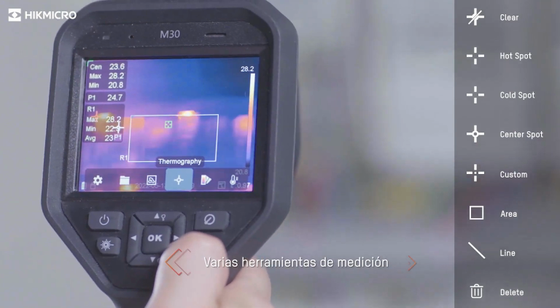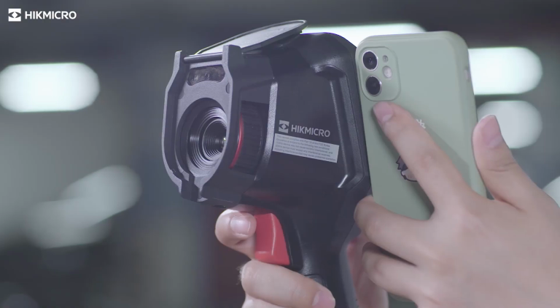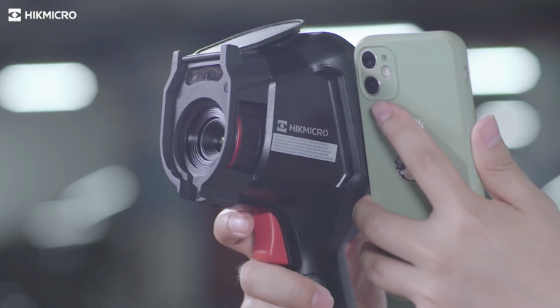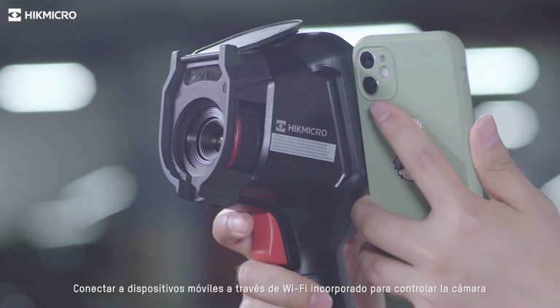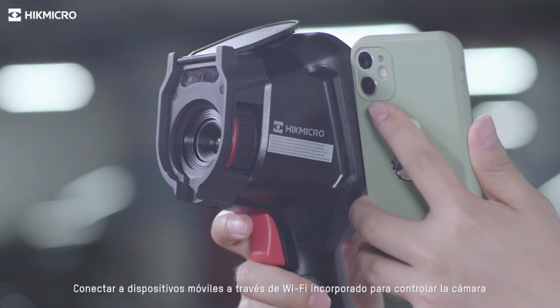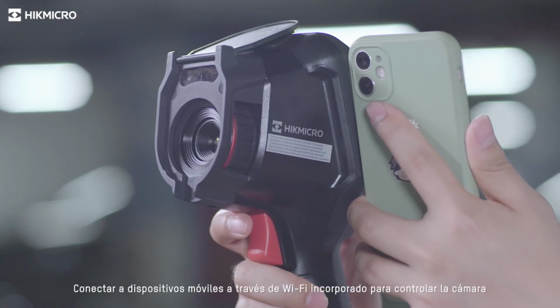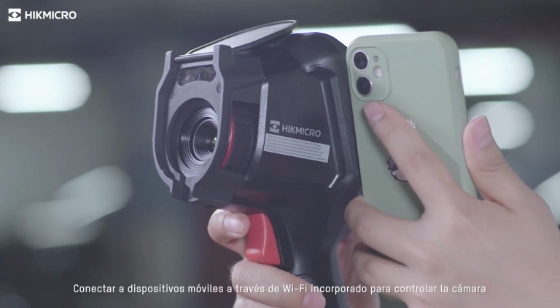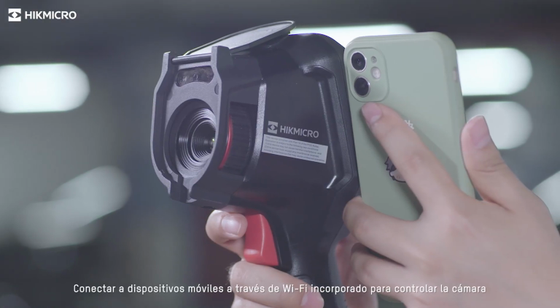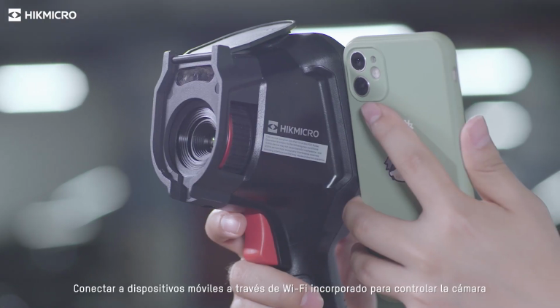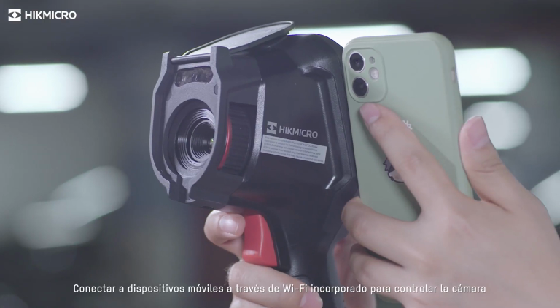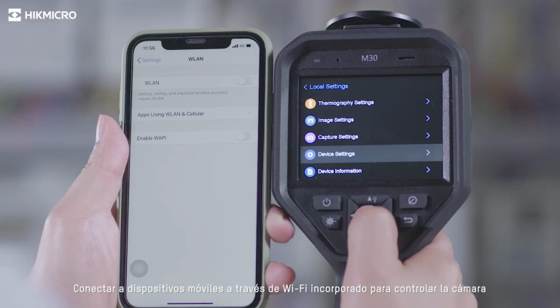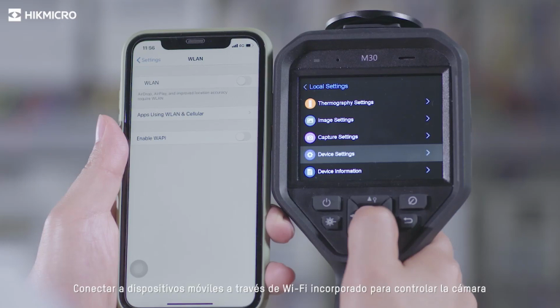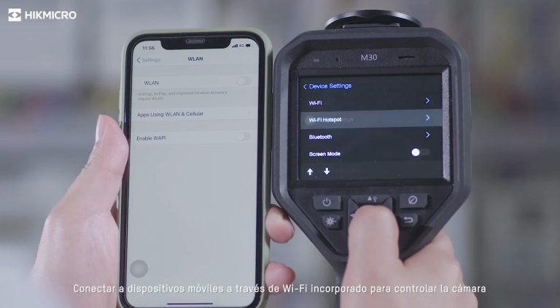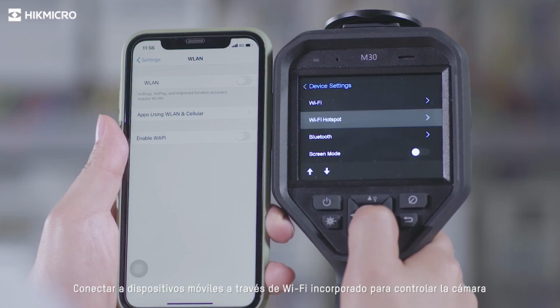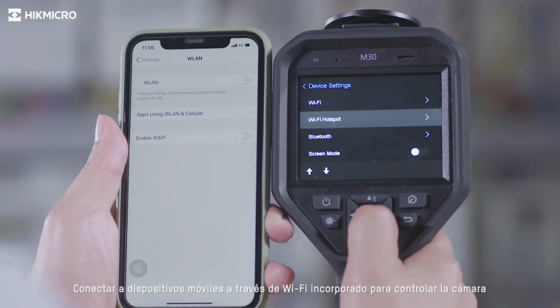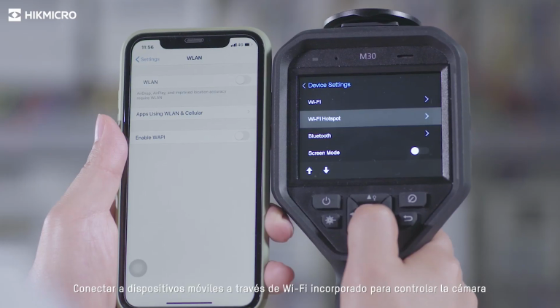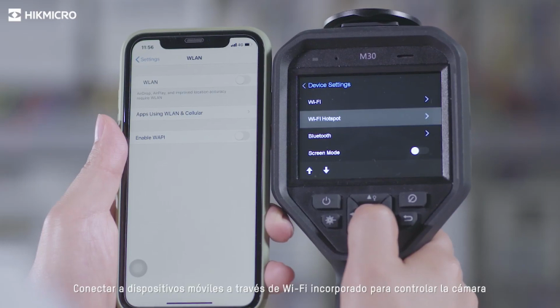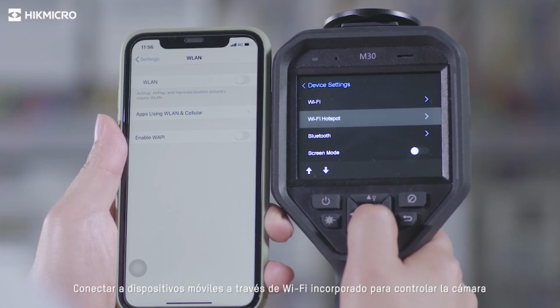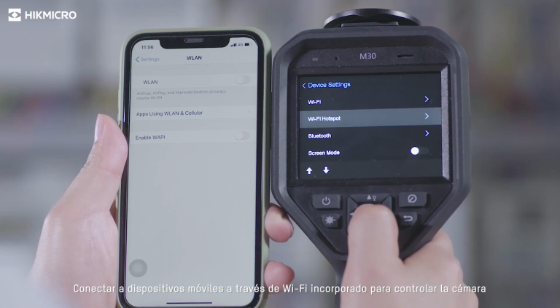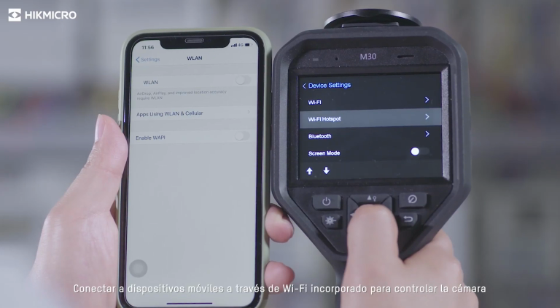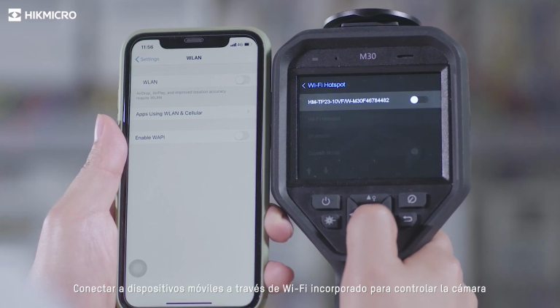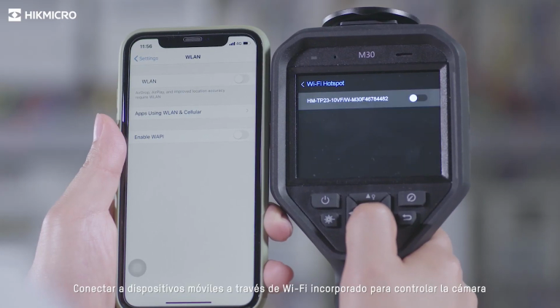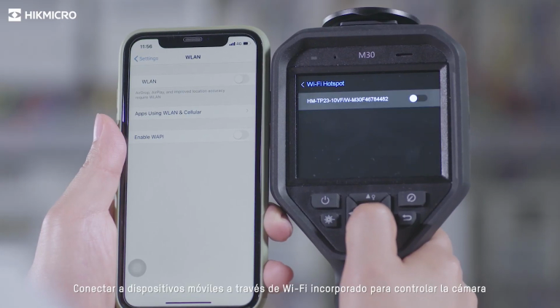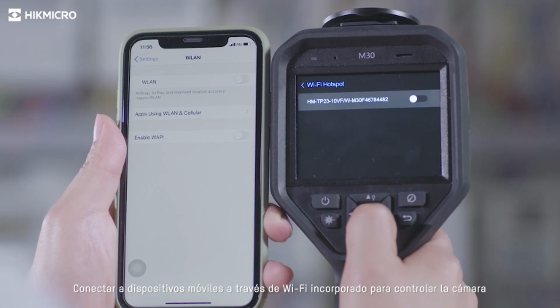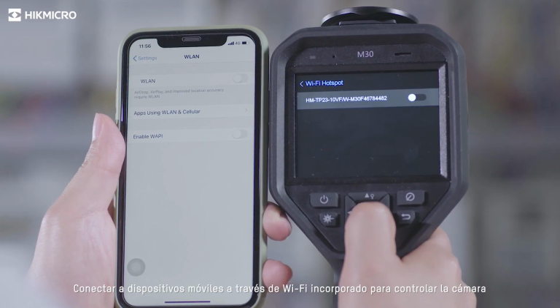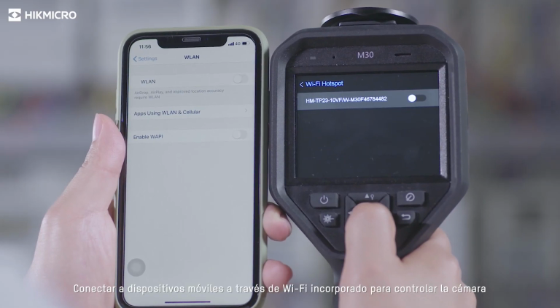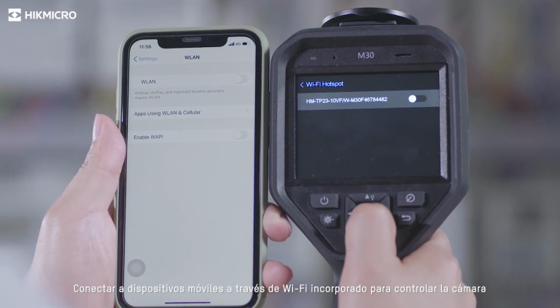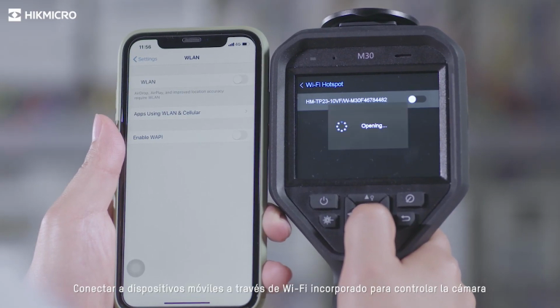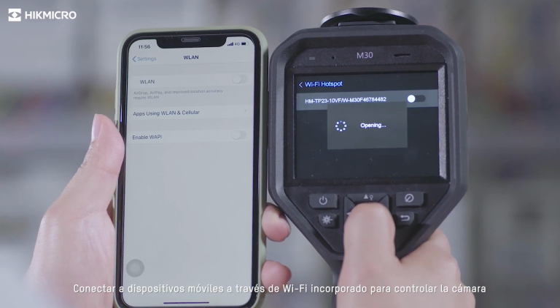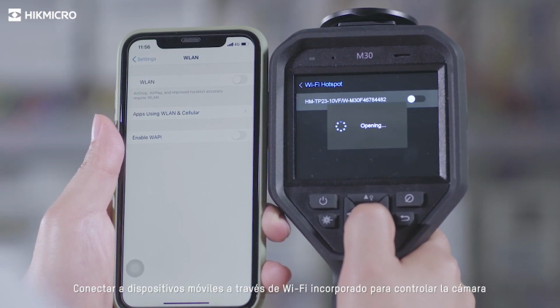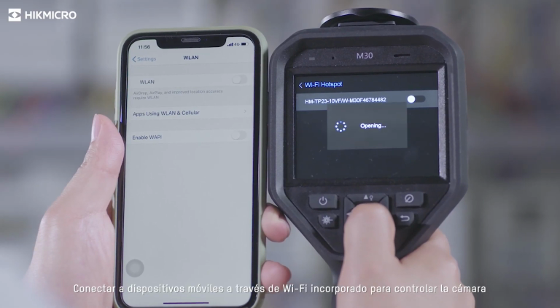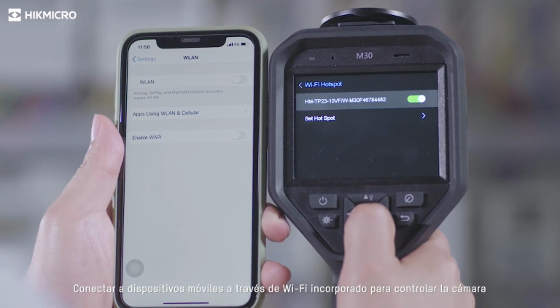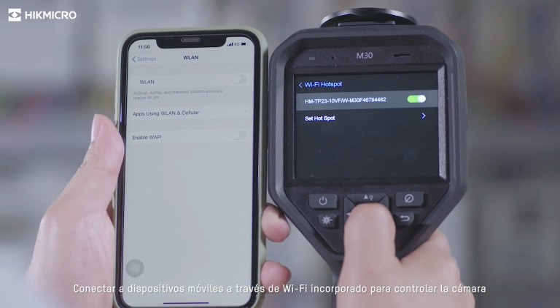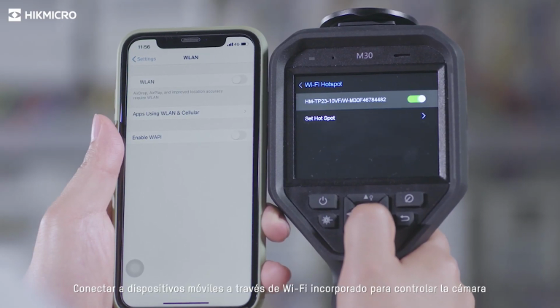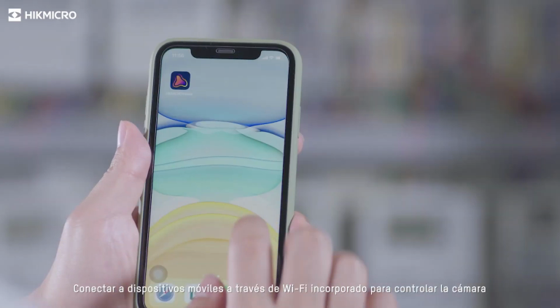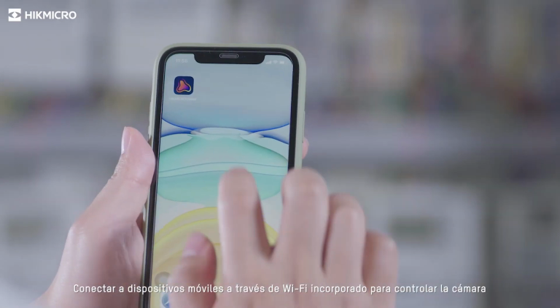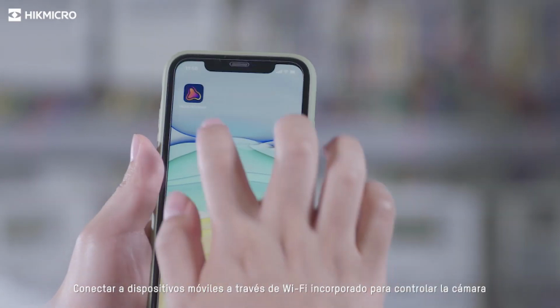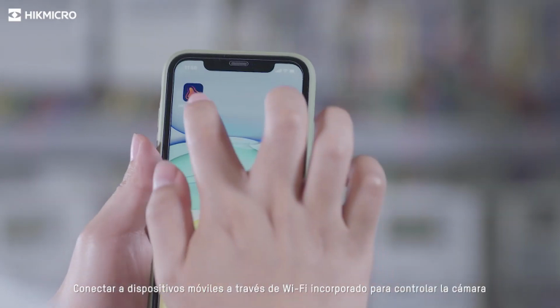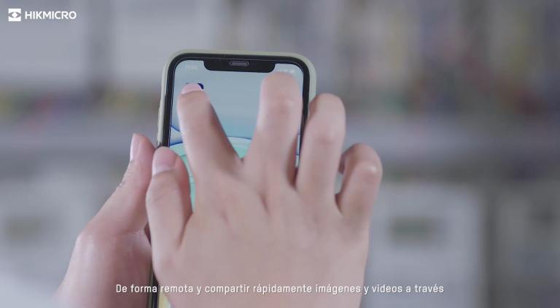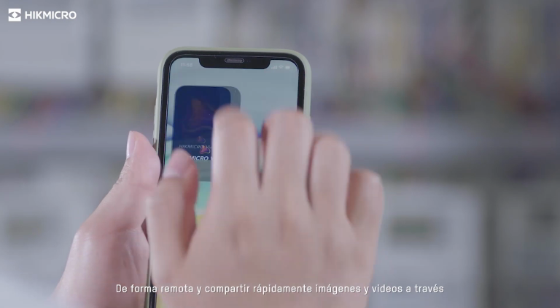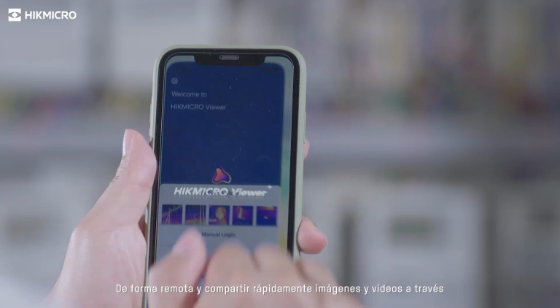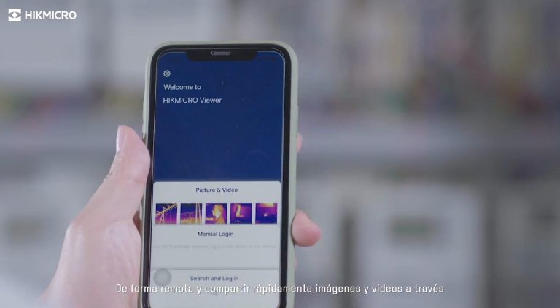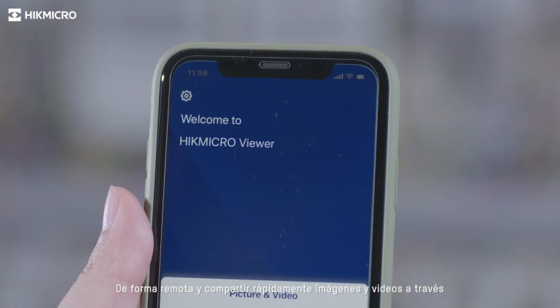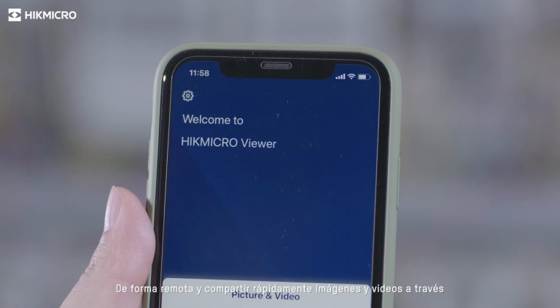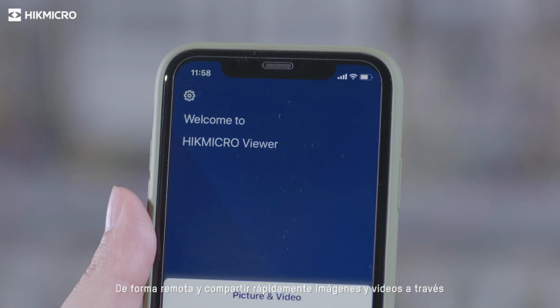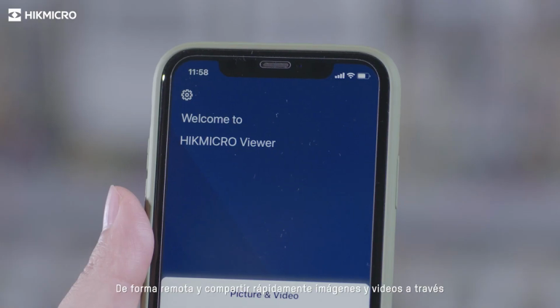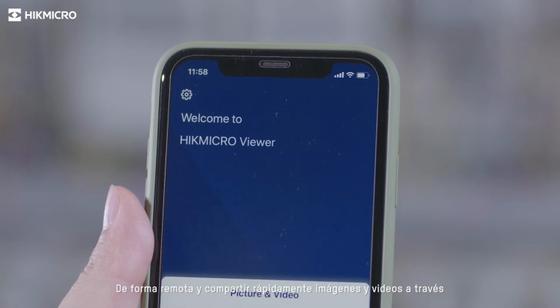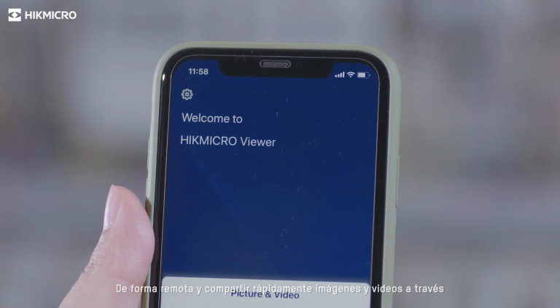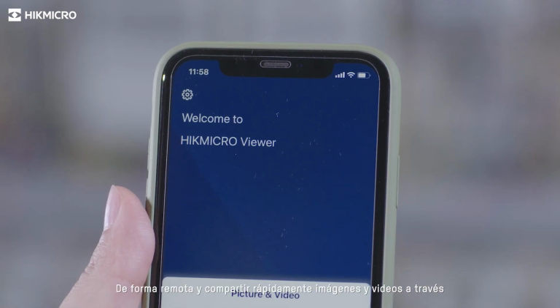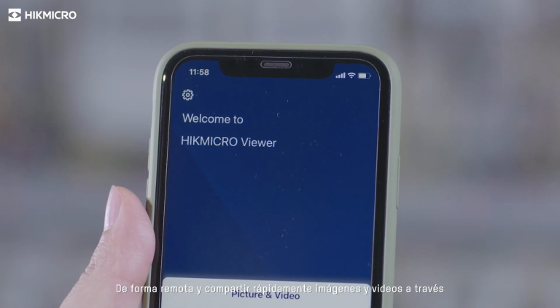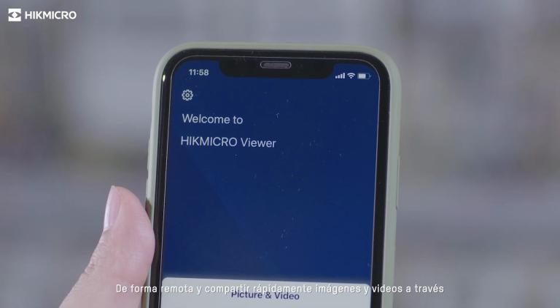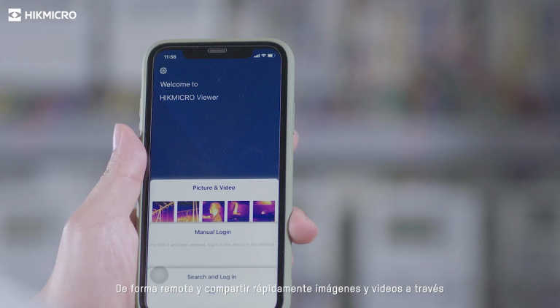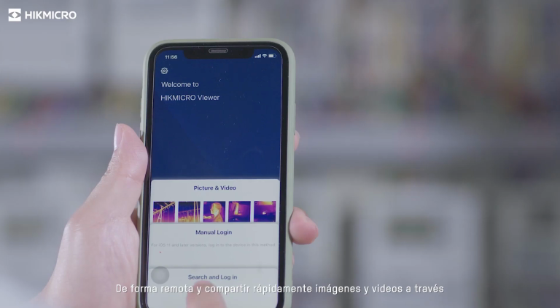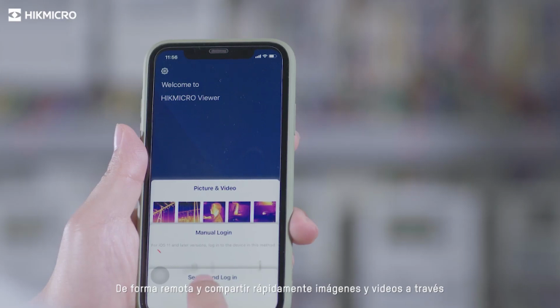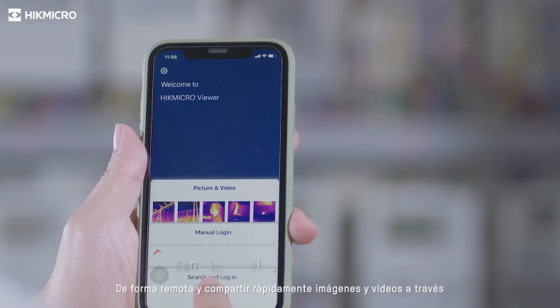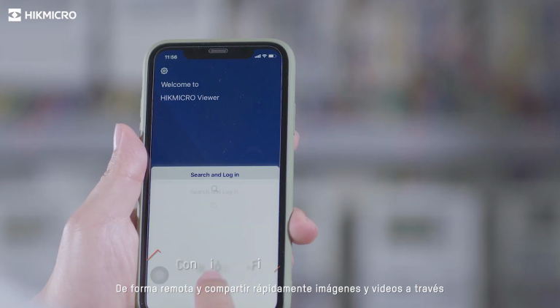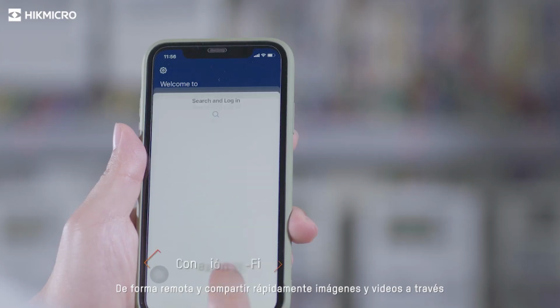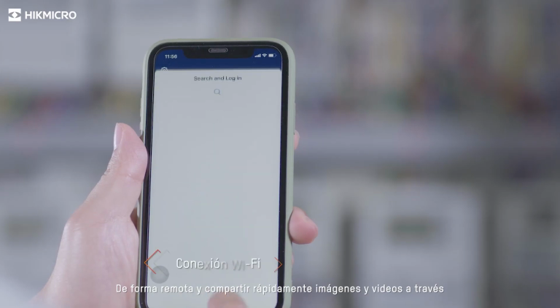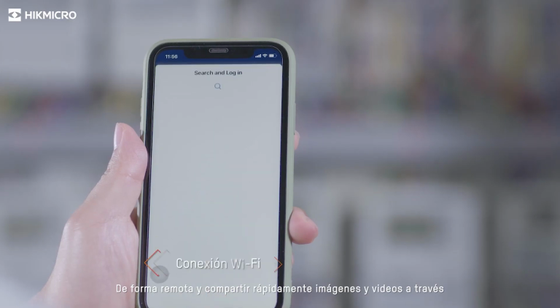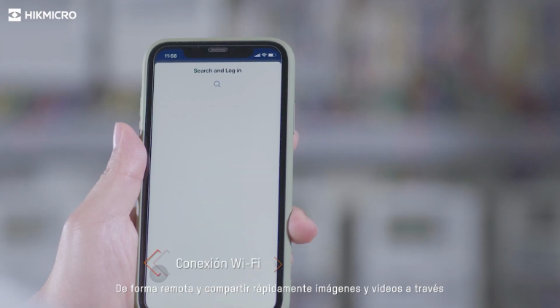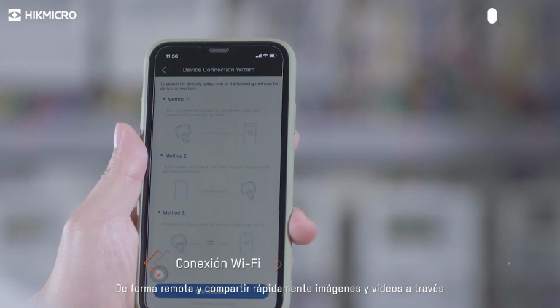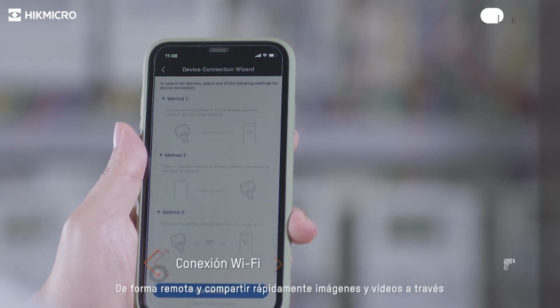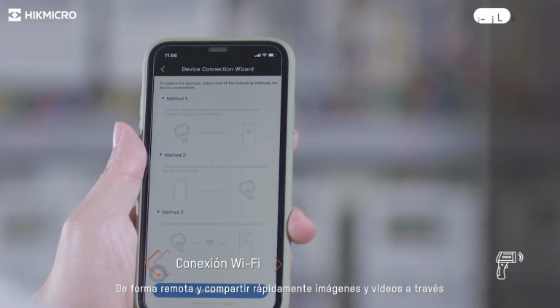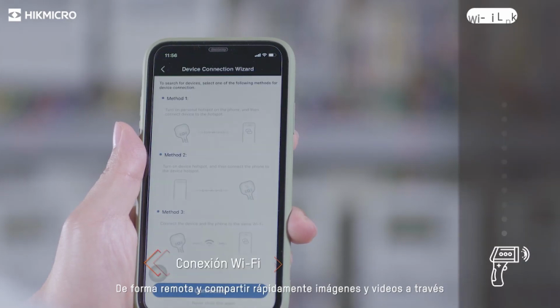Connect to mobile devices via built-in Wi-Fi to remotely control the camera and quickly share images and videos through the Hikmicro Viewer app.